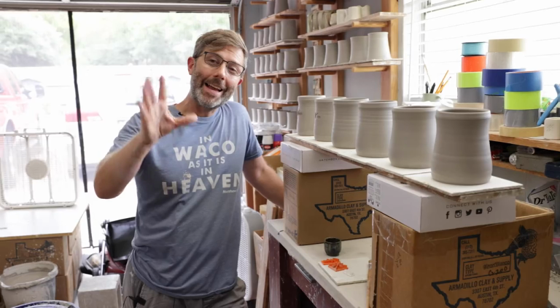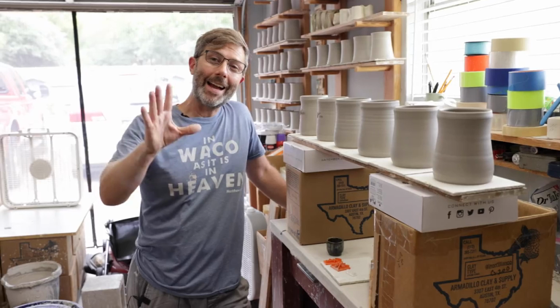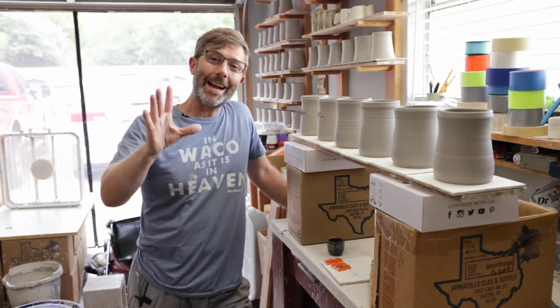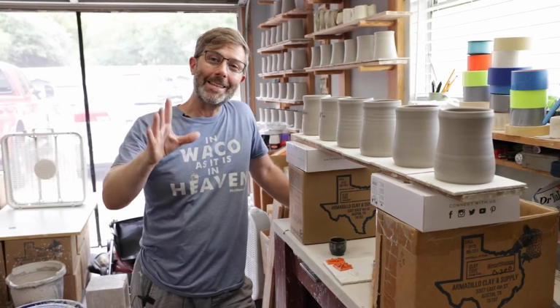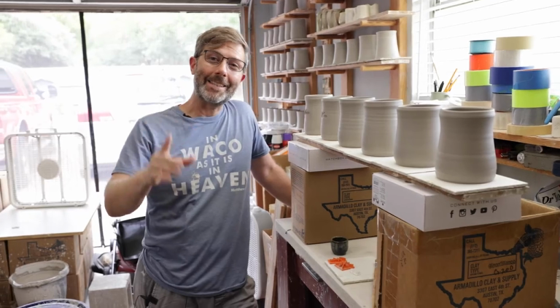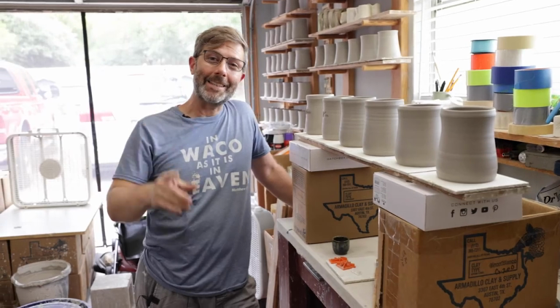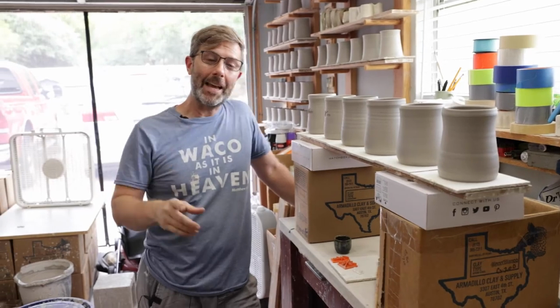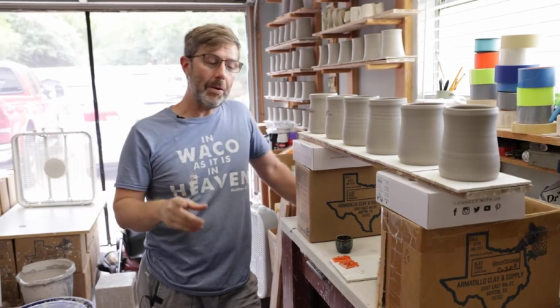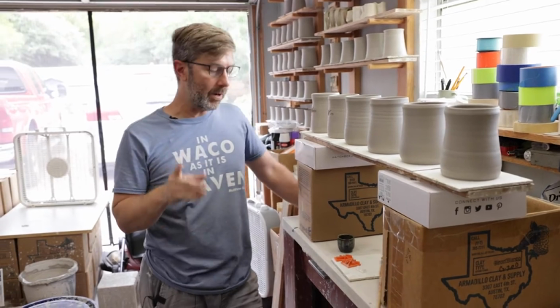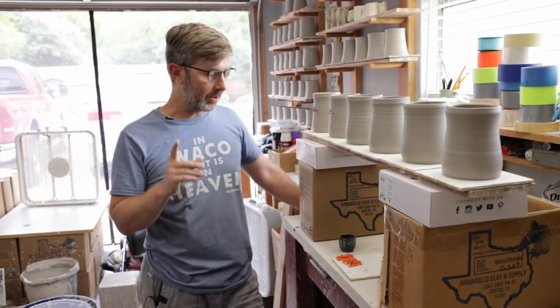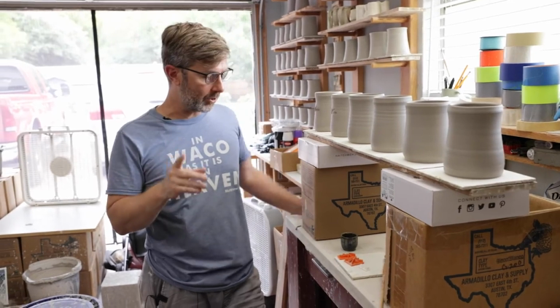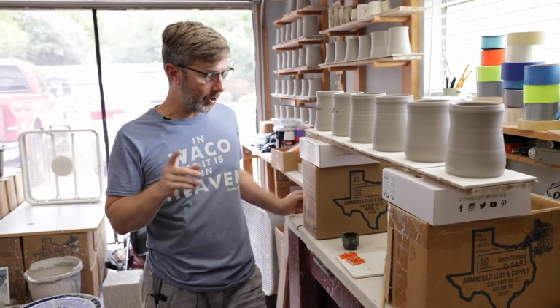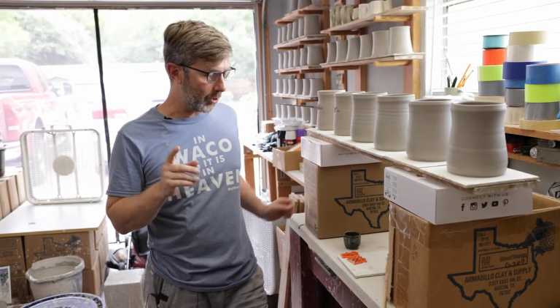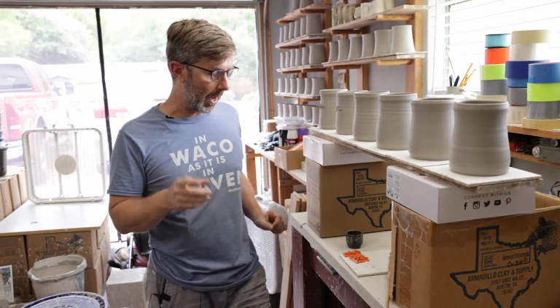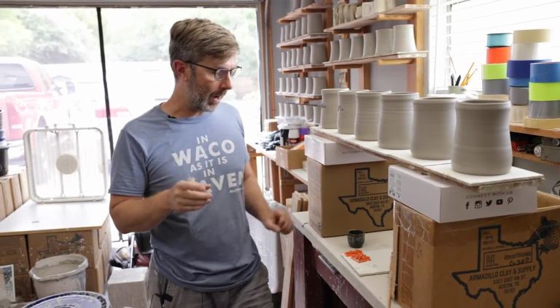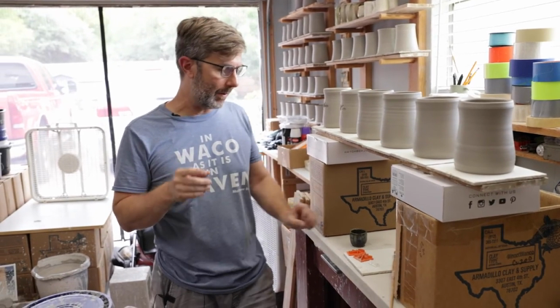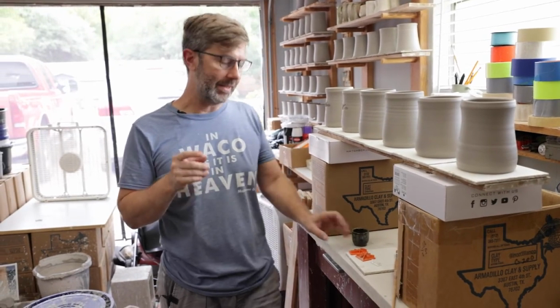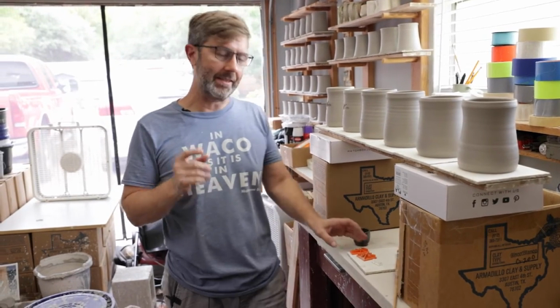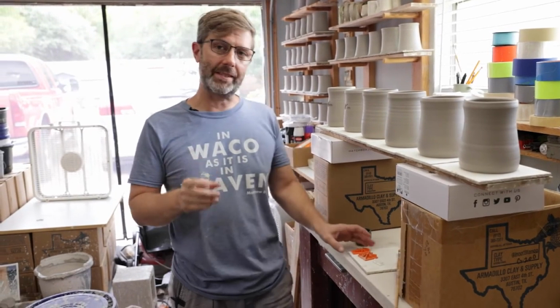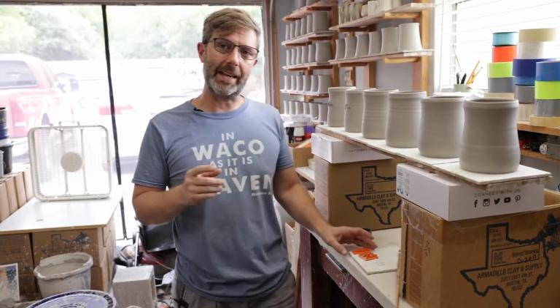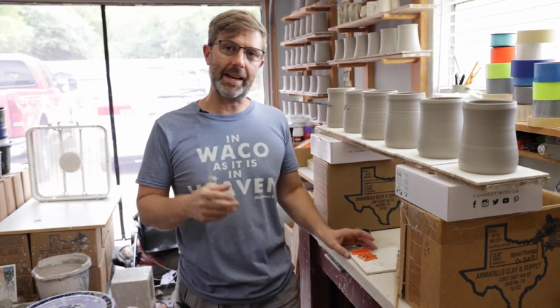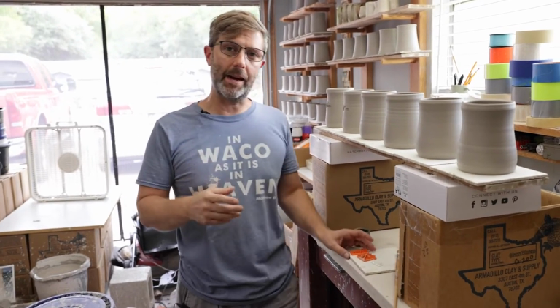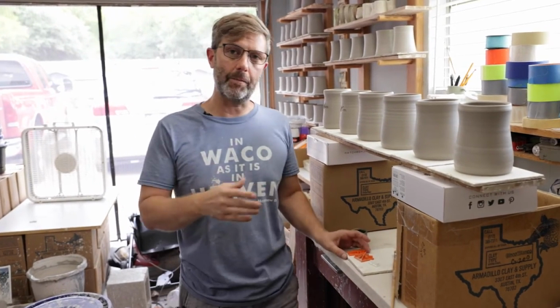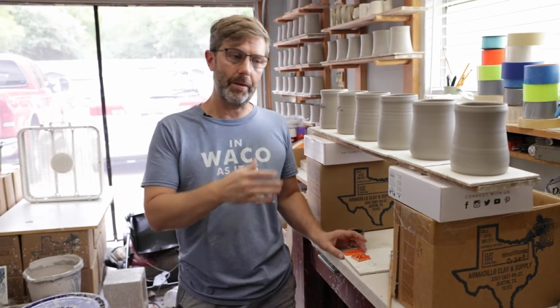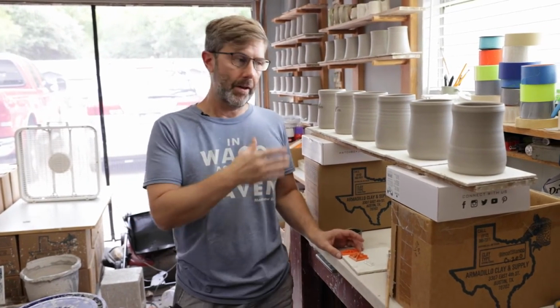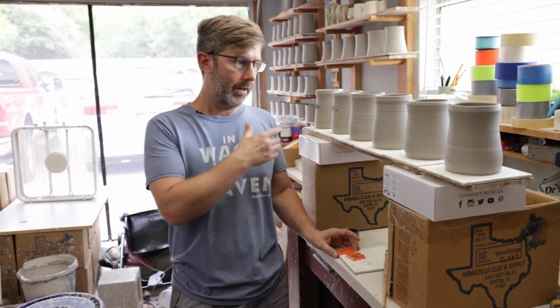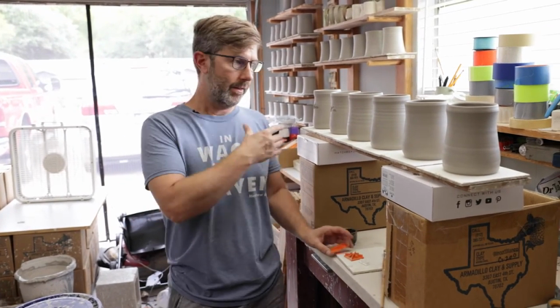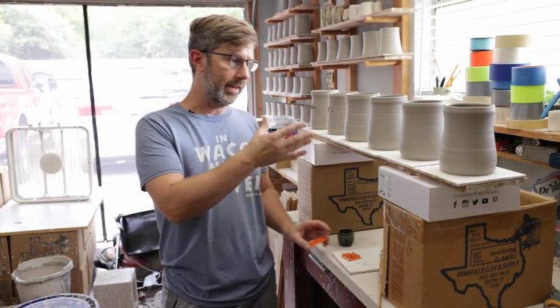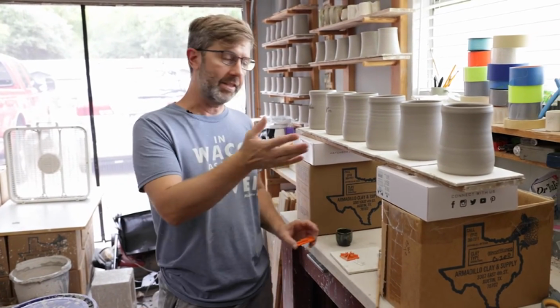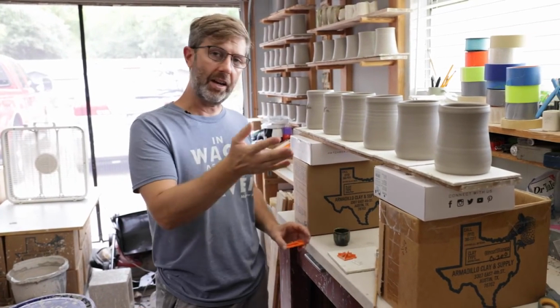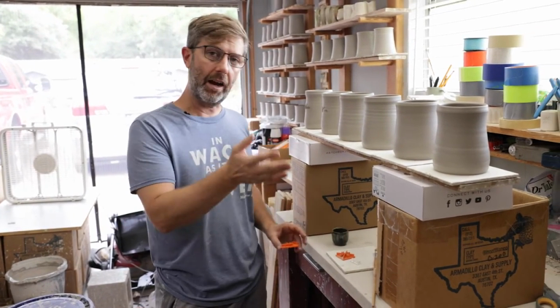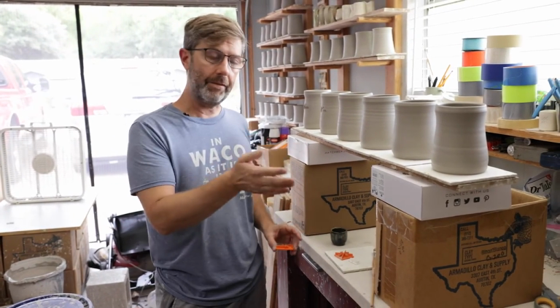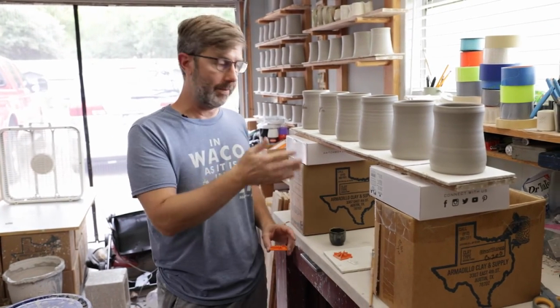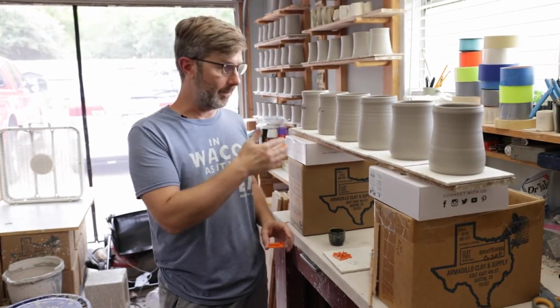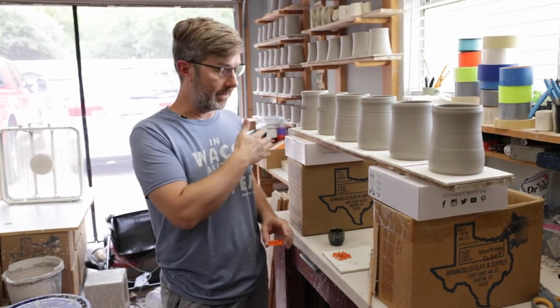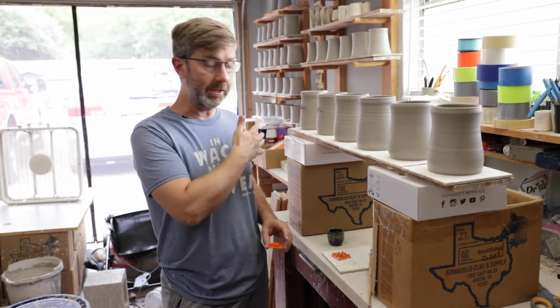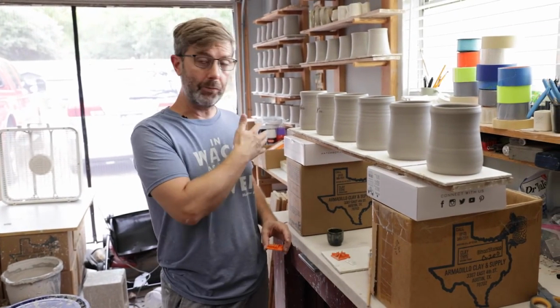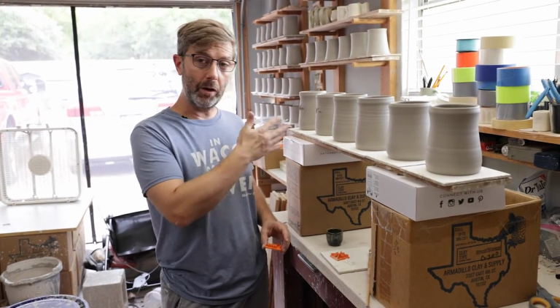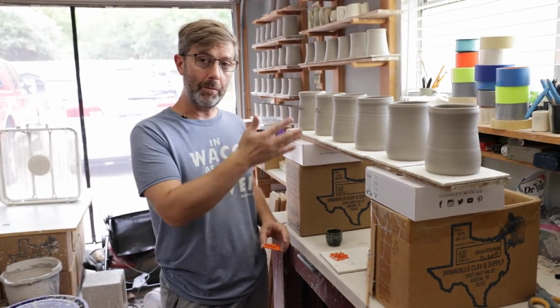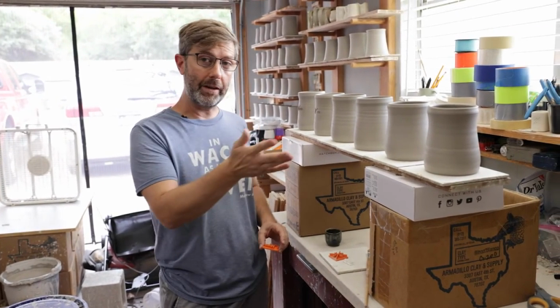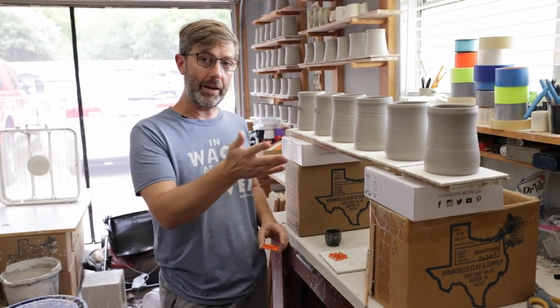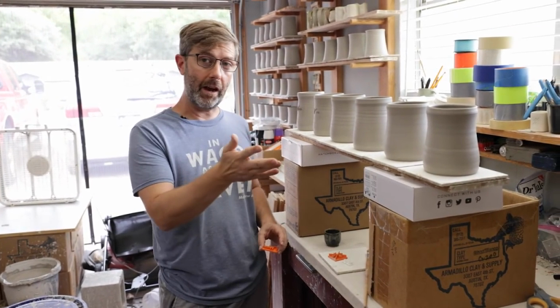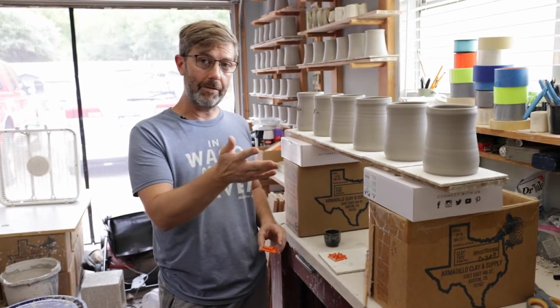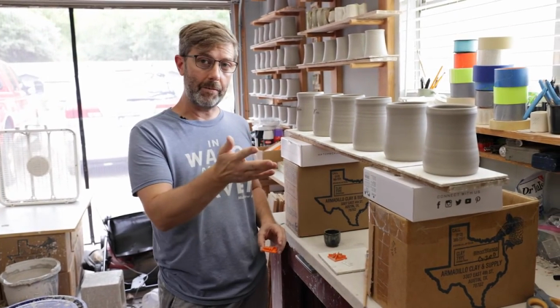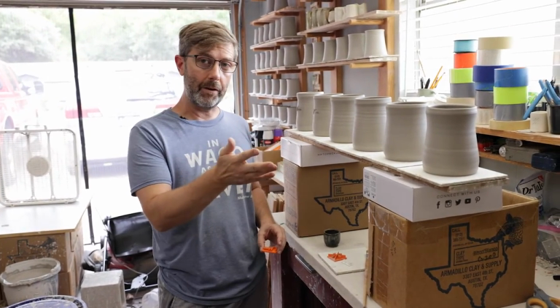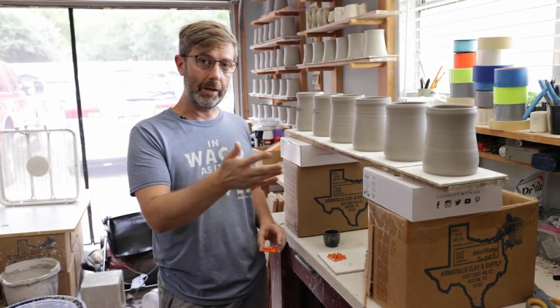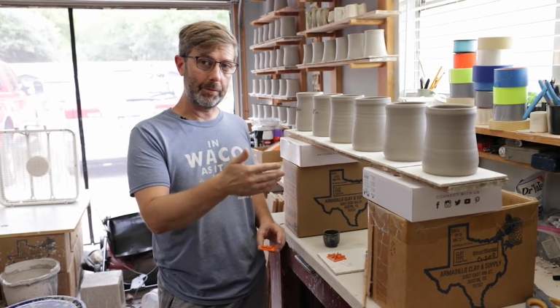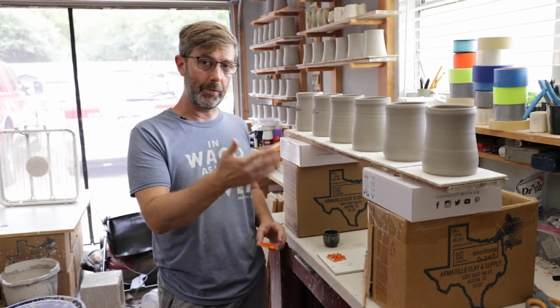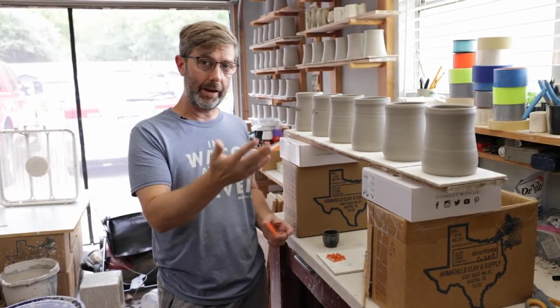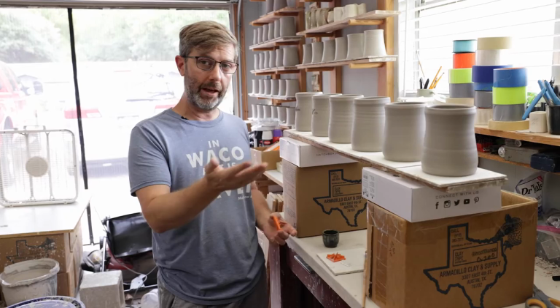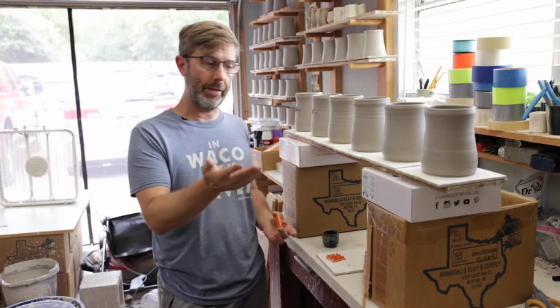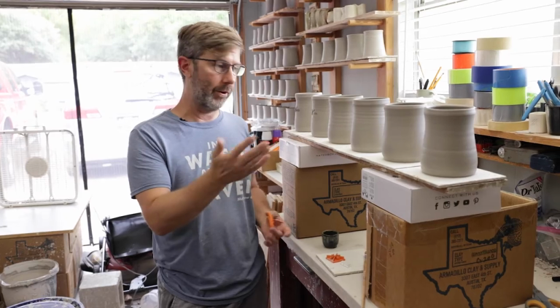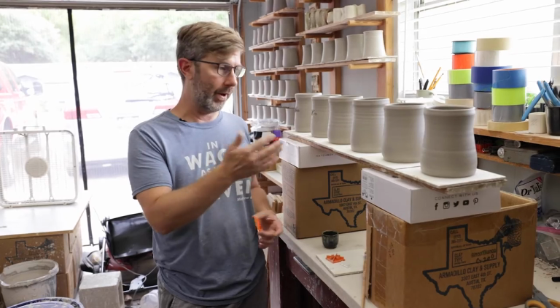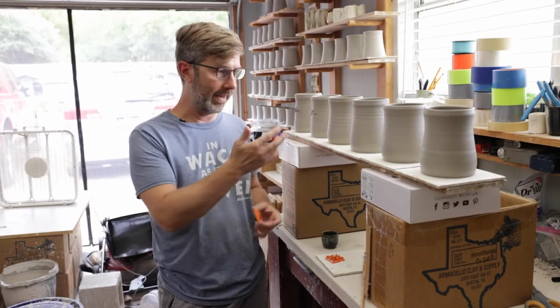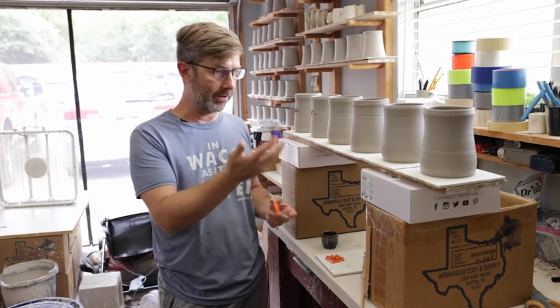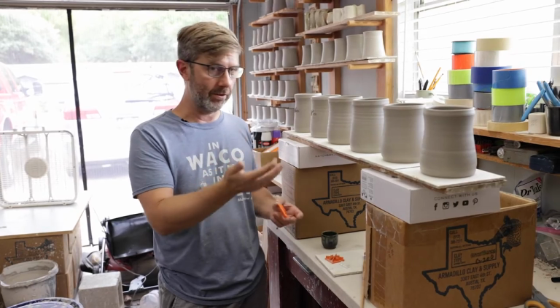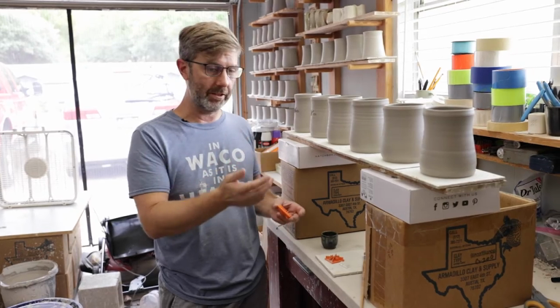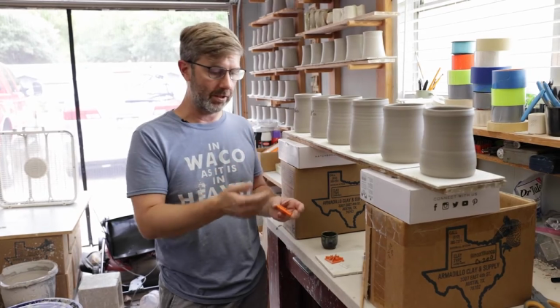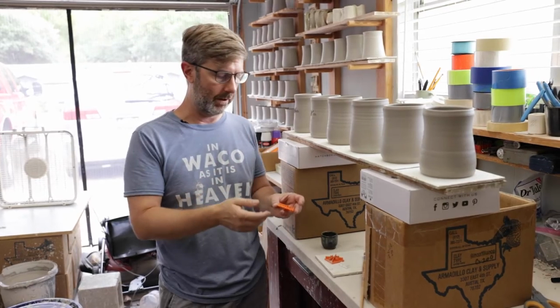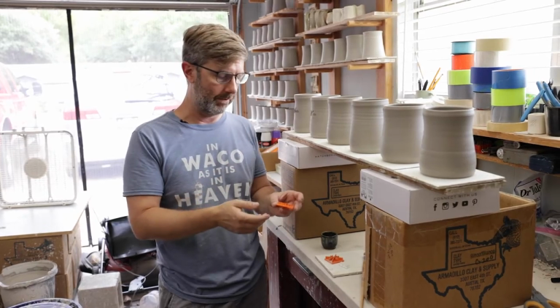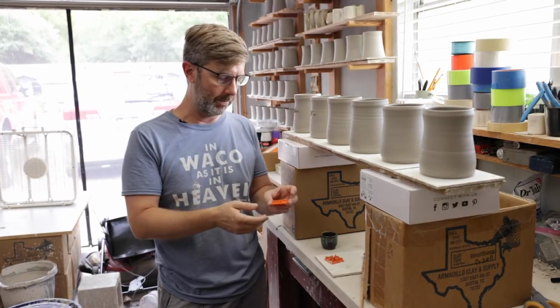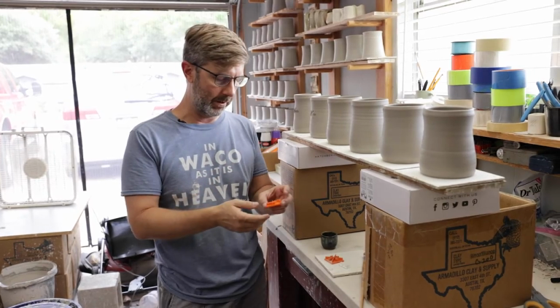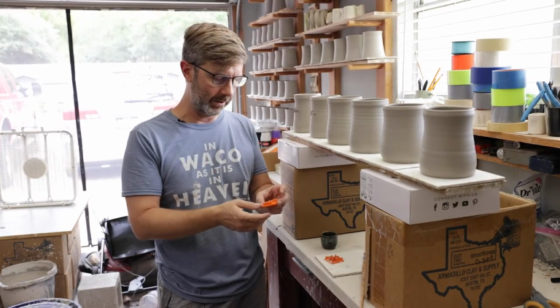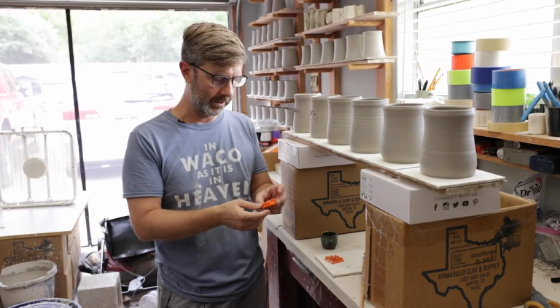Hey guys, today I want to show you how I stamp these coffee mugs. Right now they're handless coffee mugs.